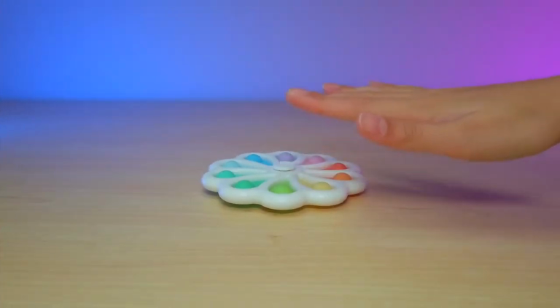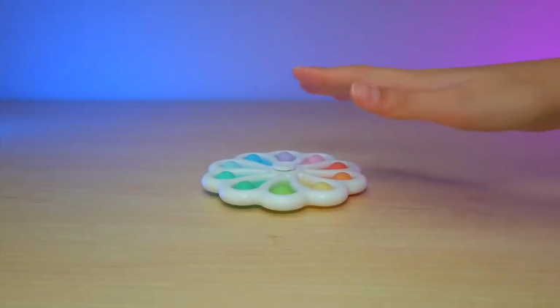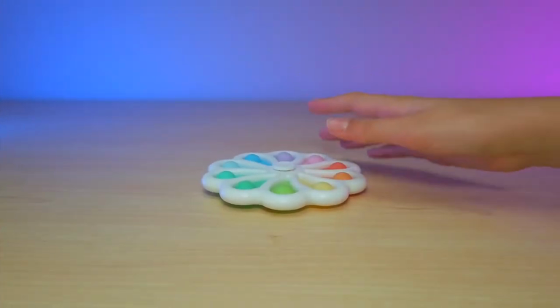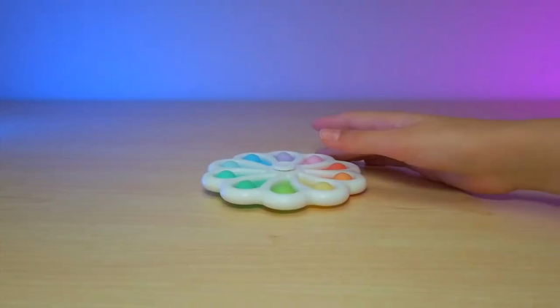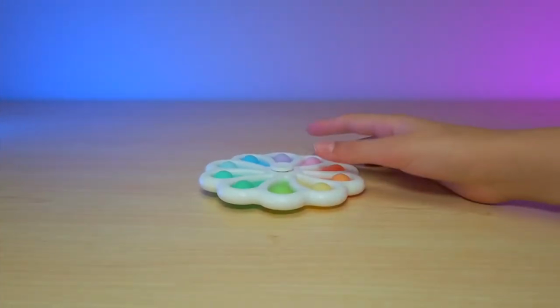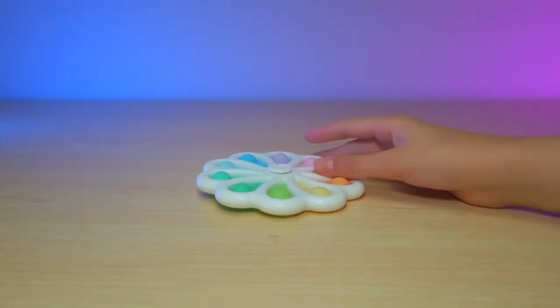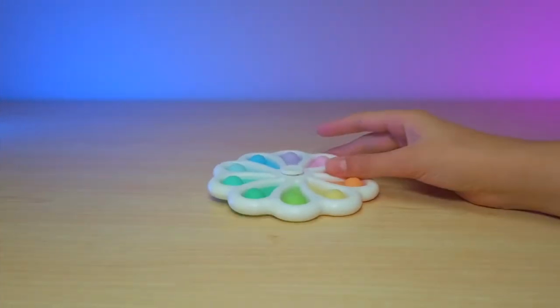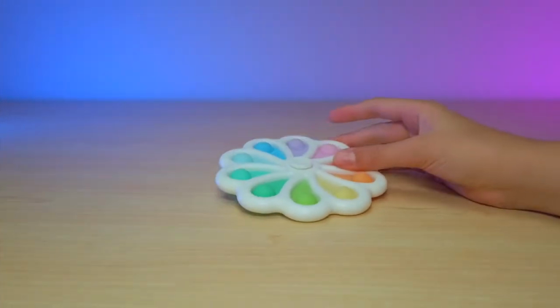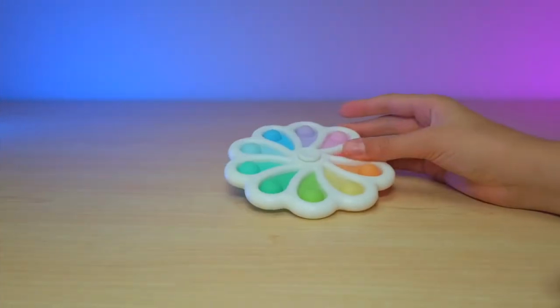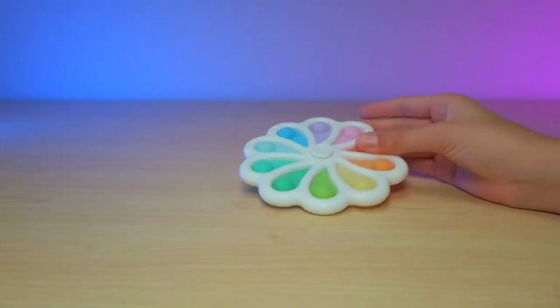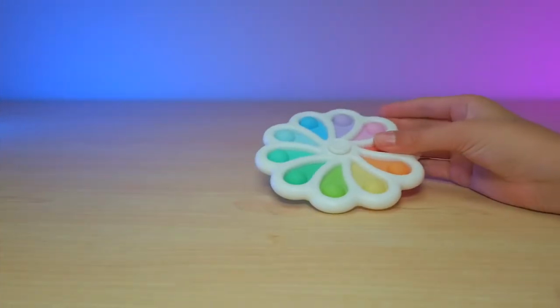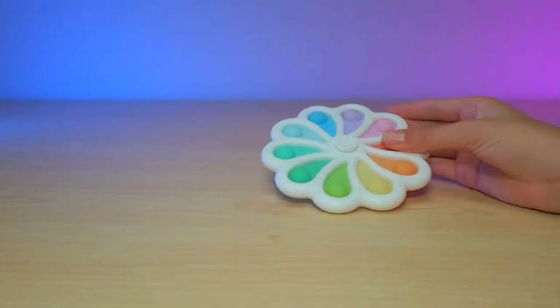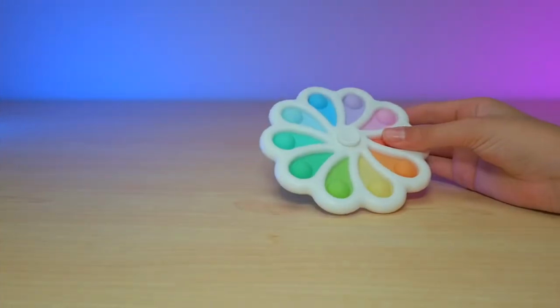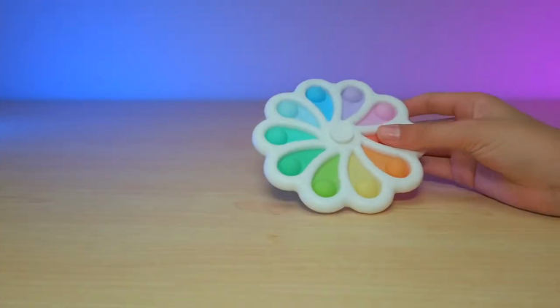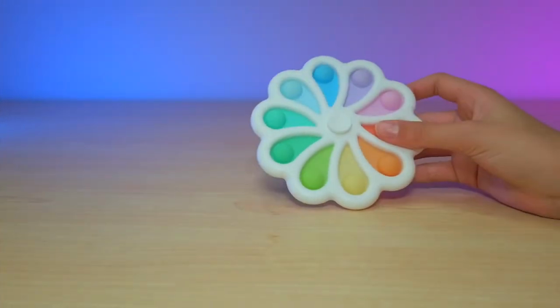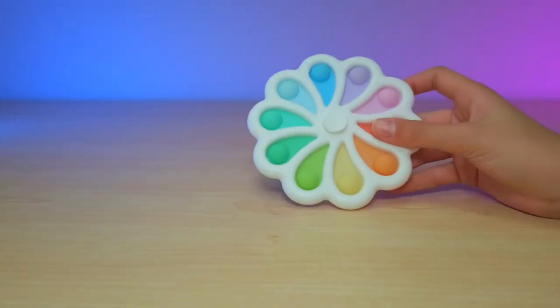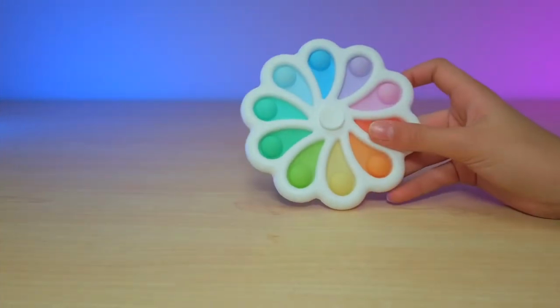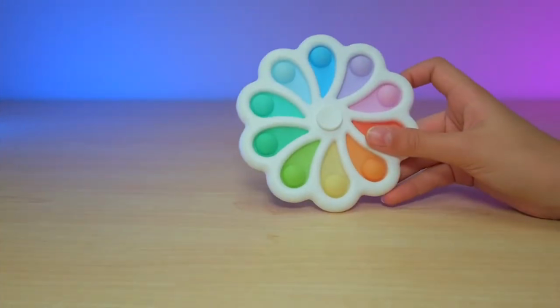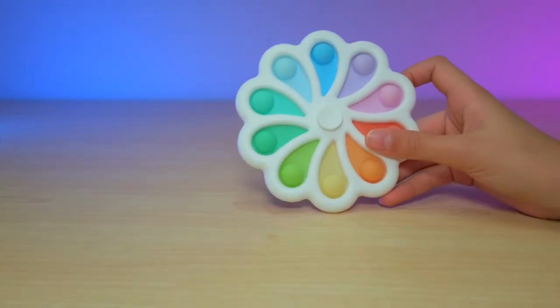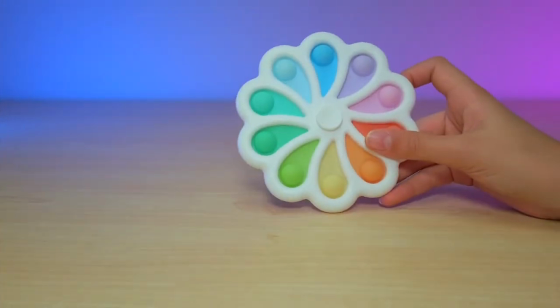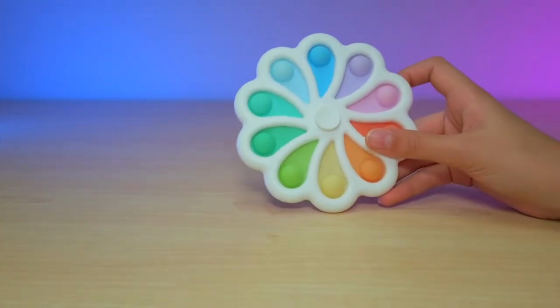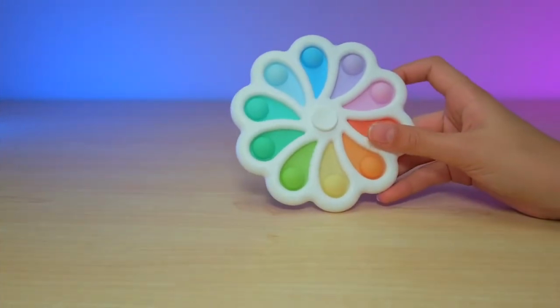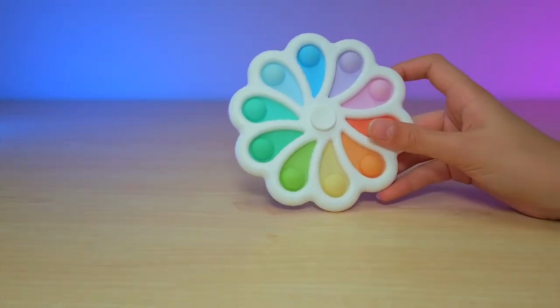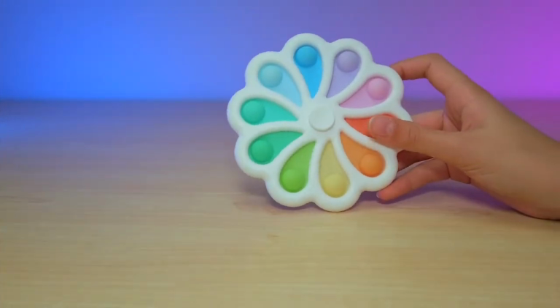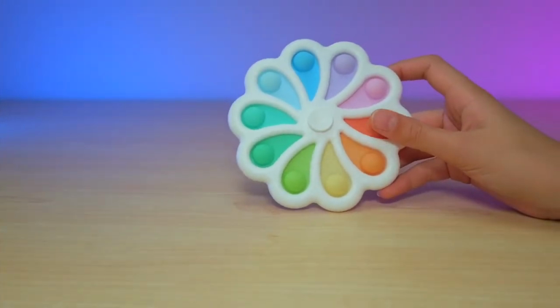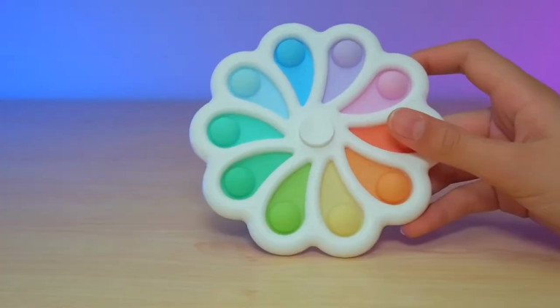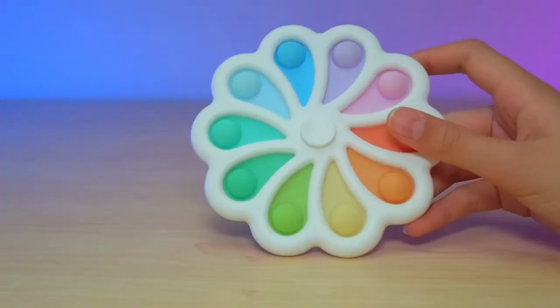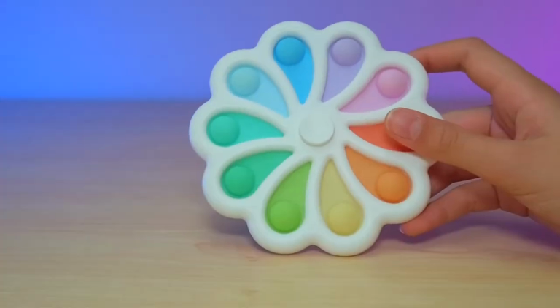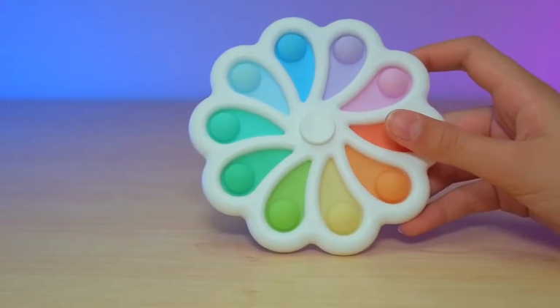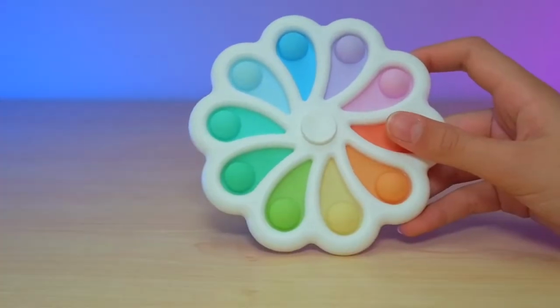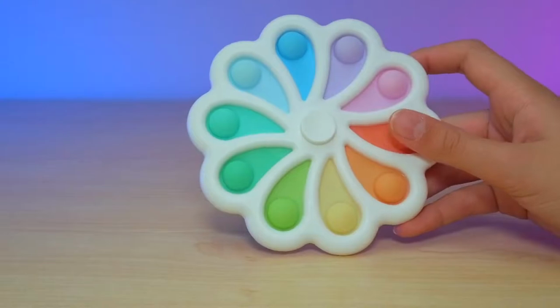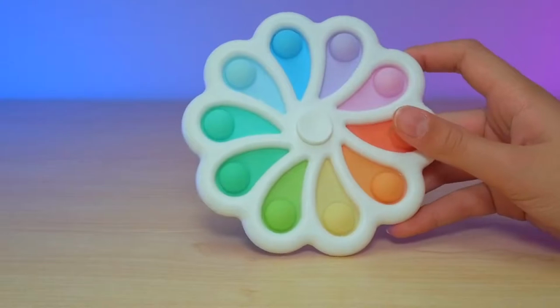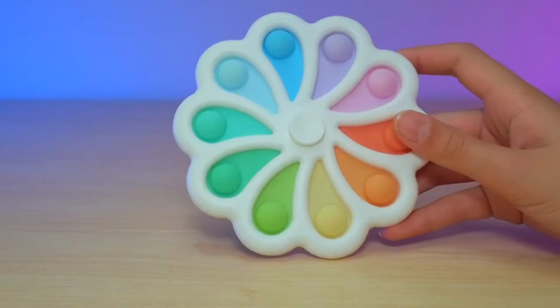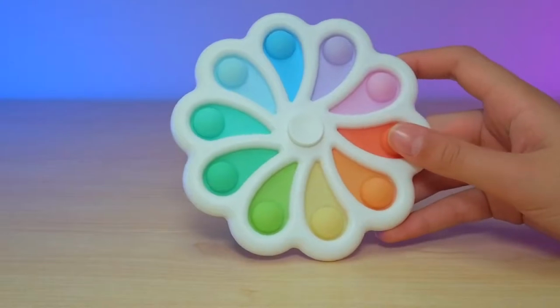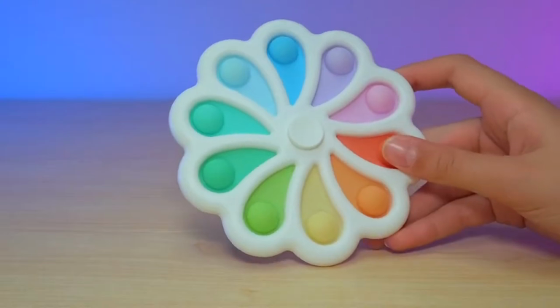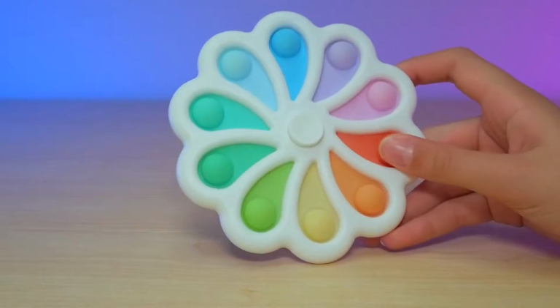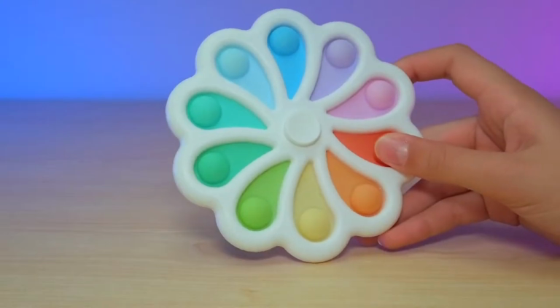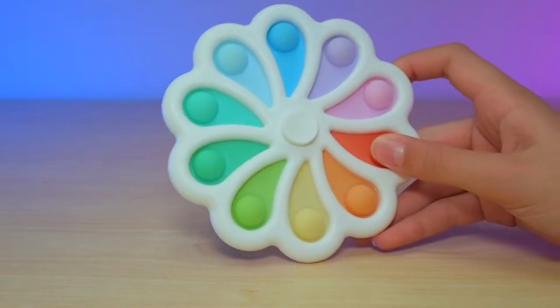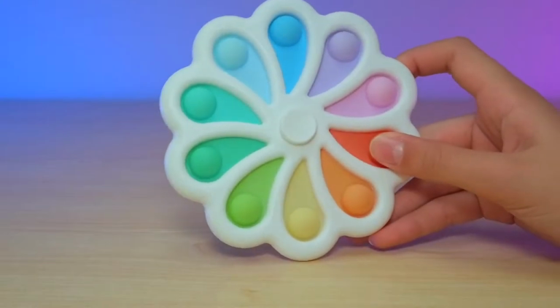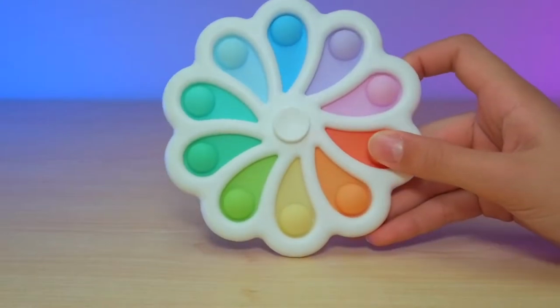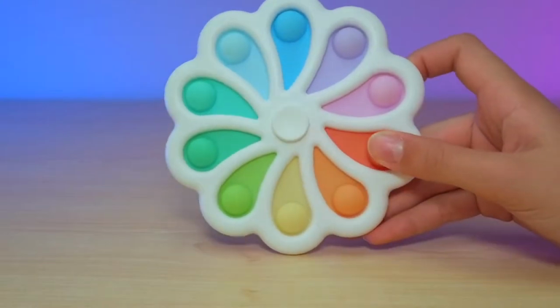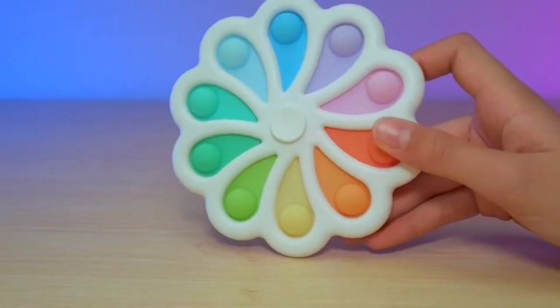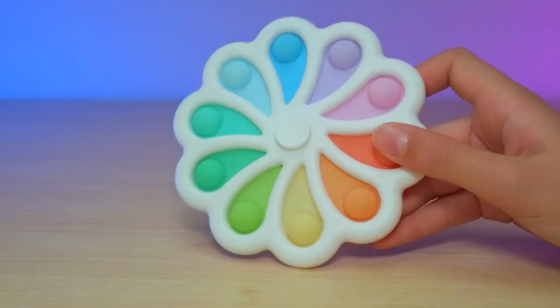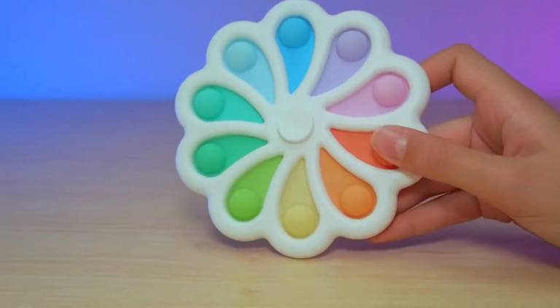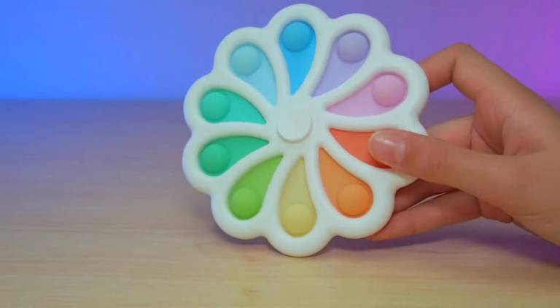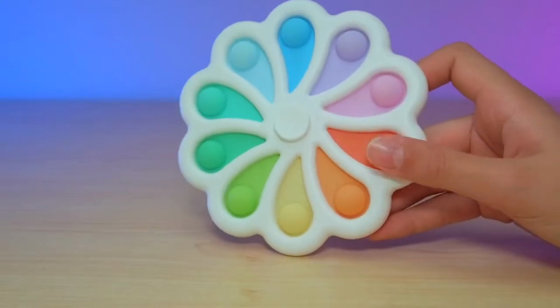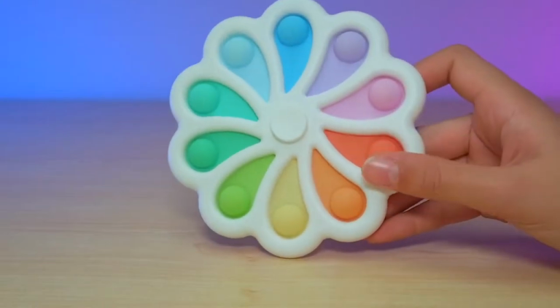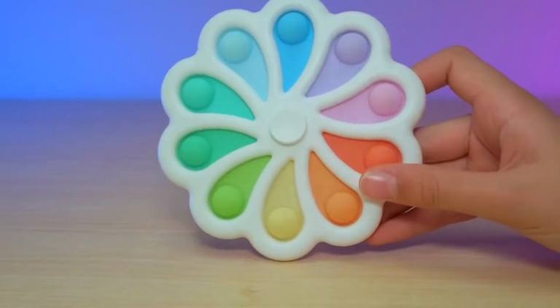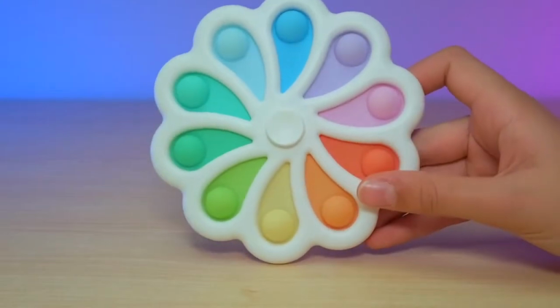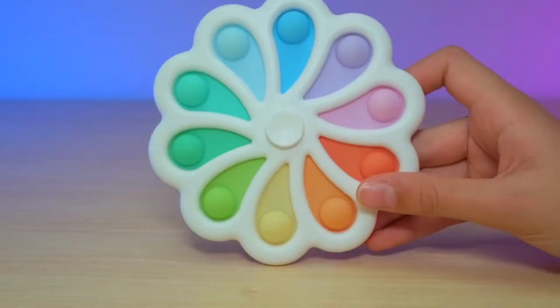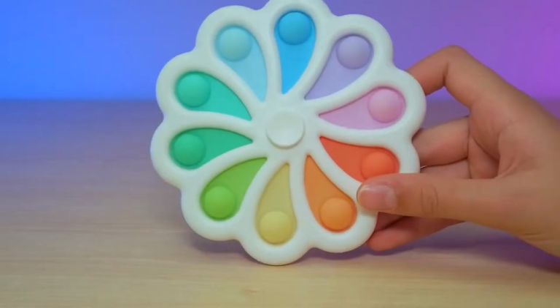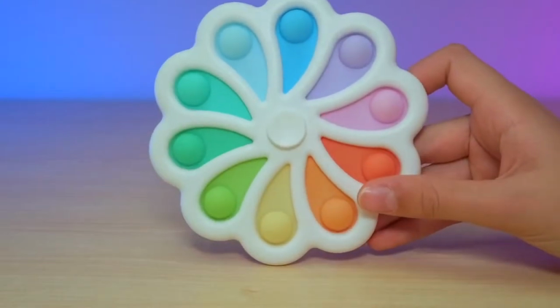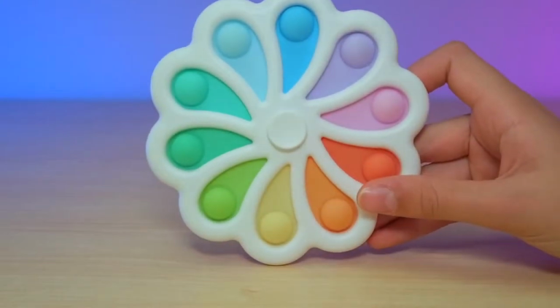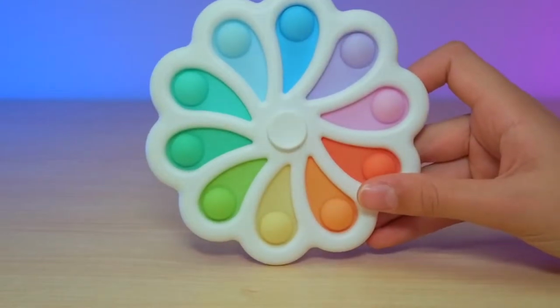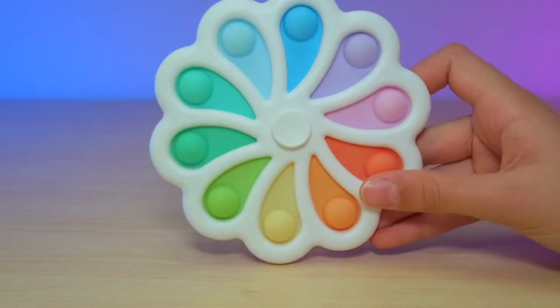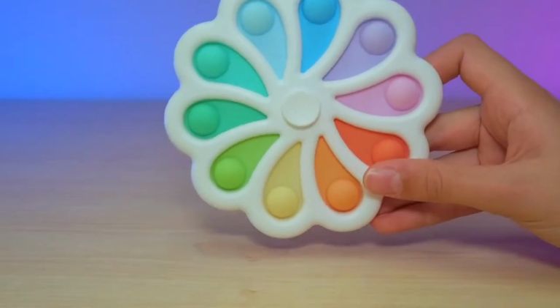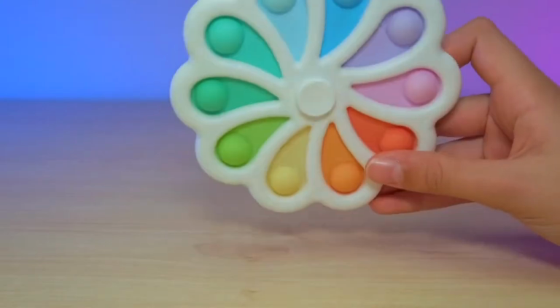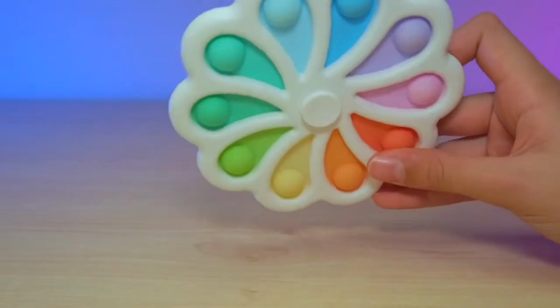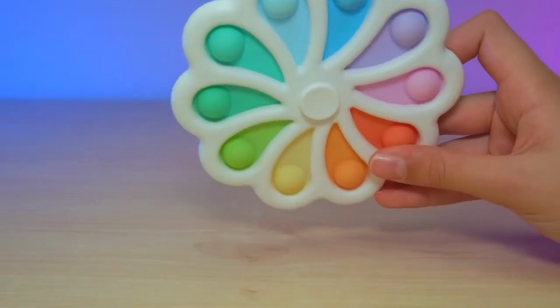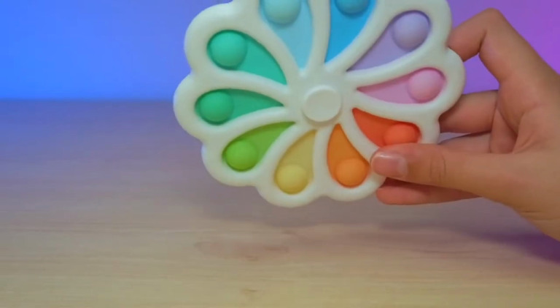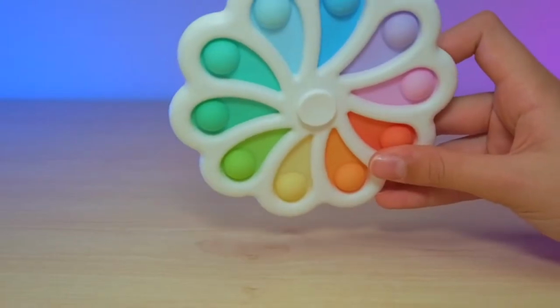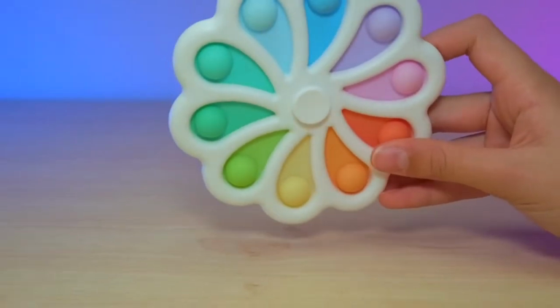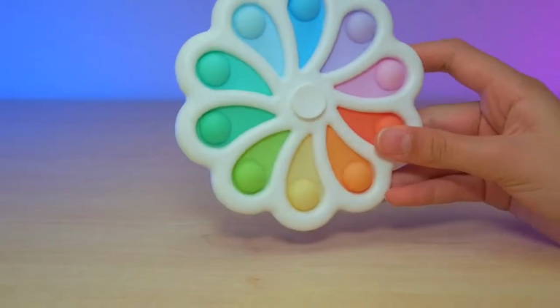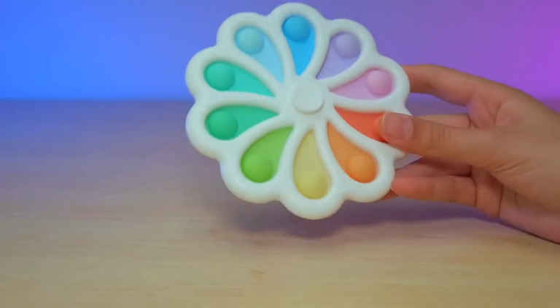So here's the Pauper Pinwheel and it looks super cool. I mean just looking at it, it looks crazy.